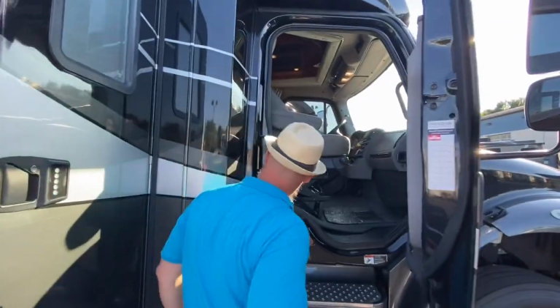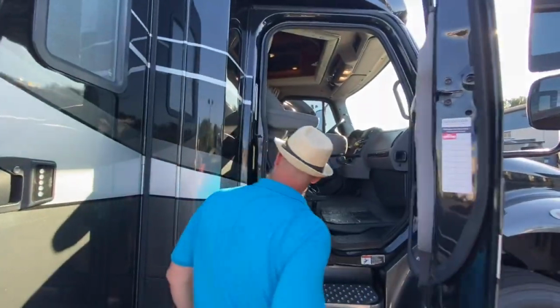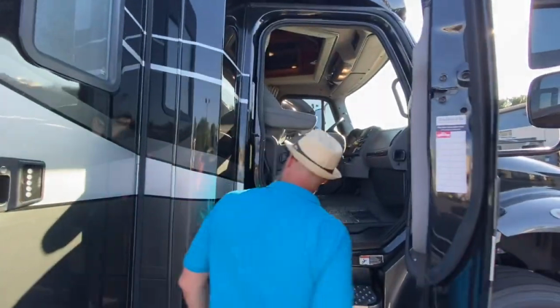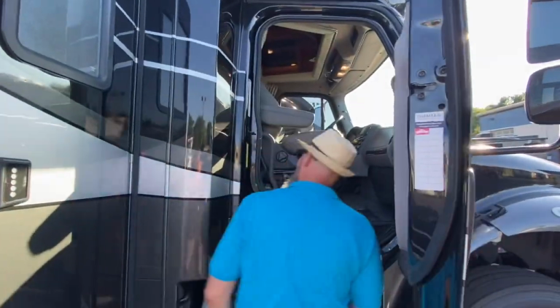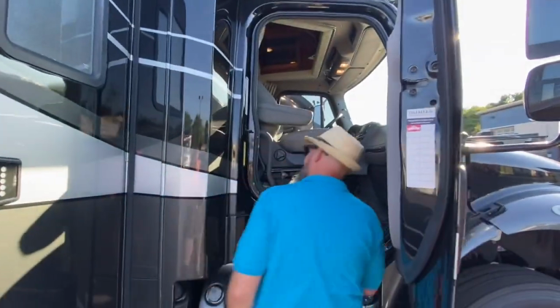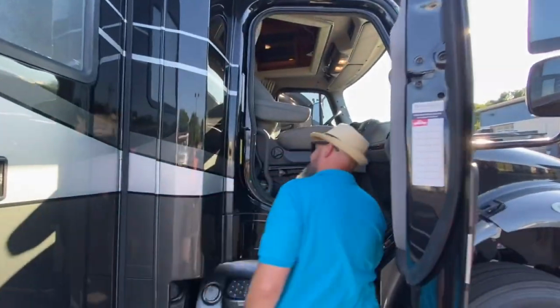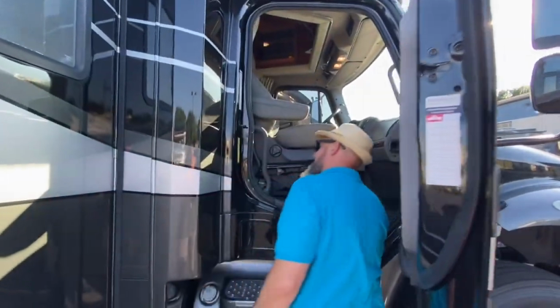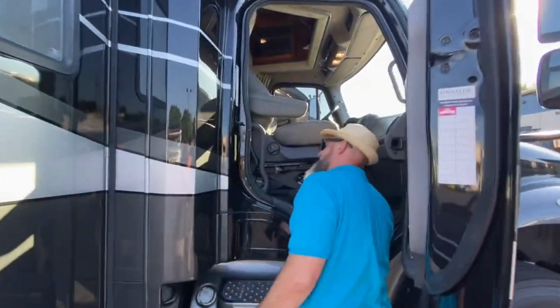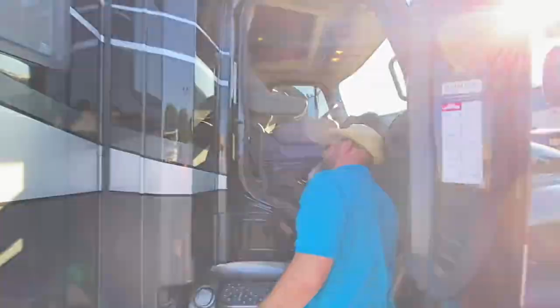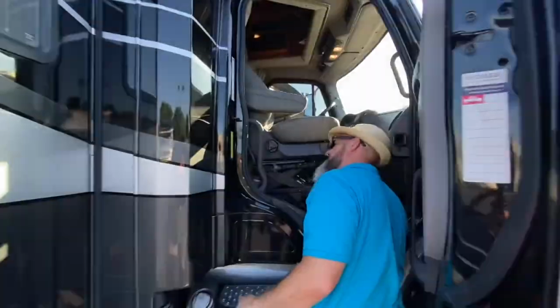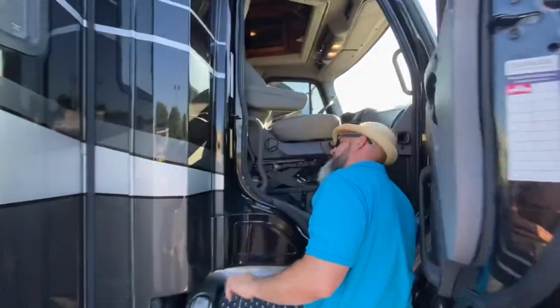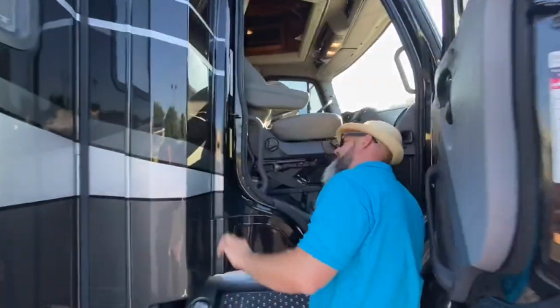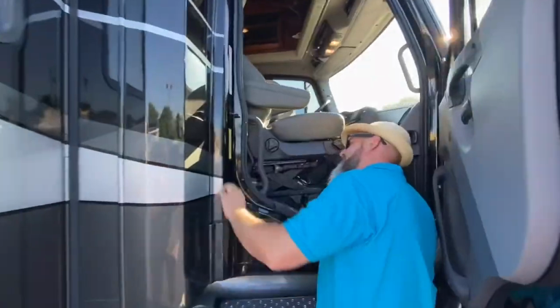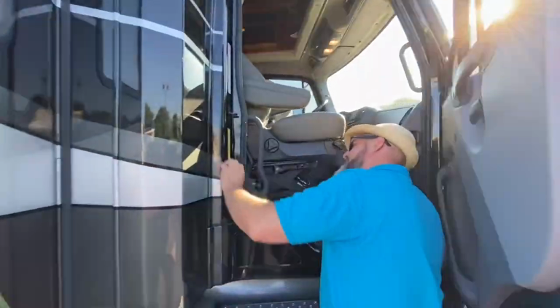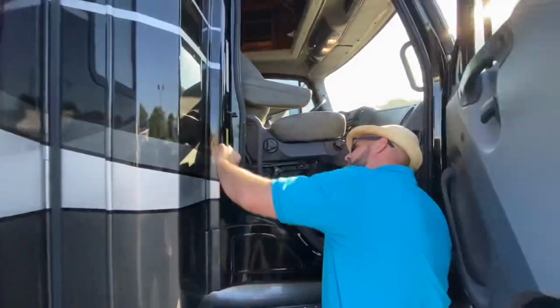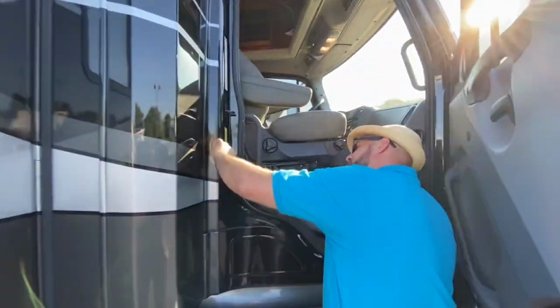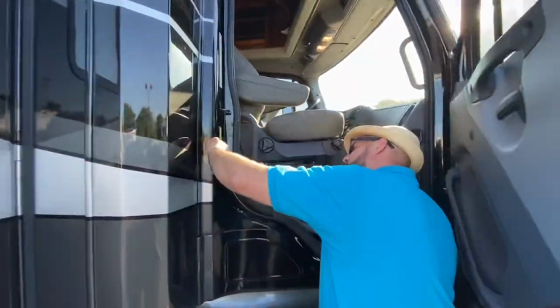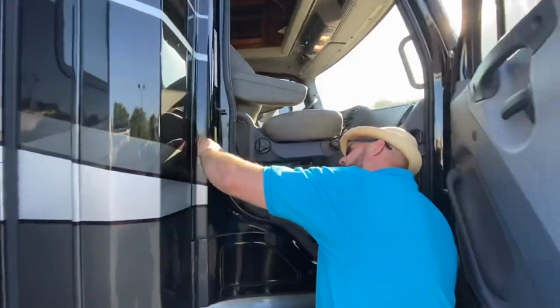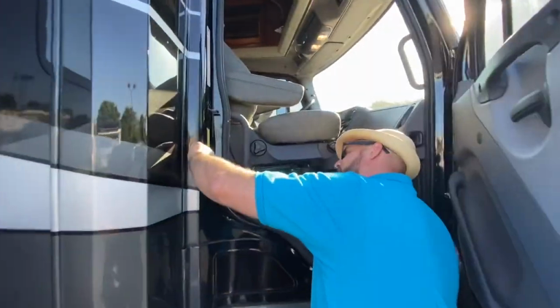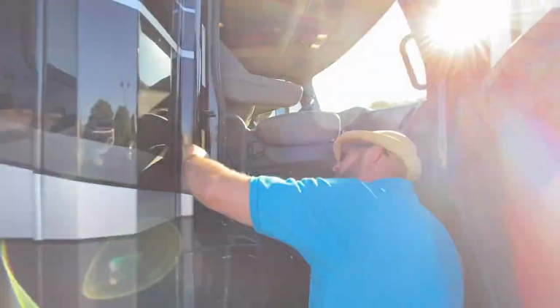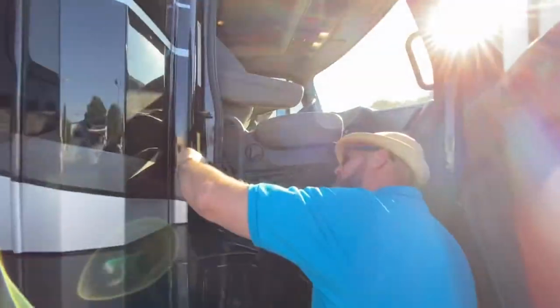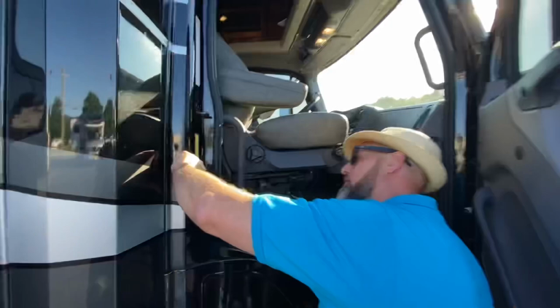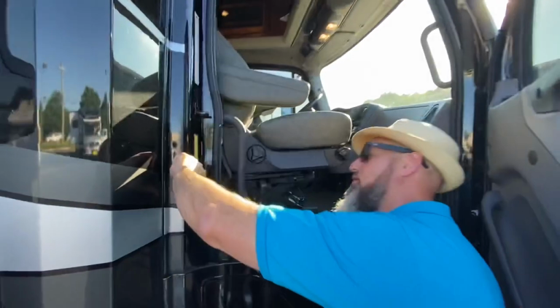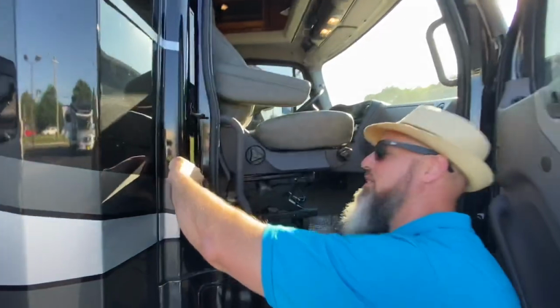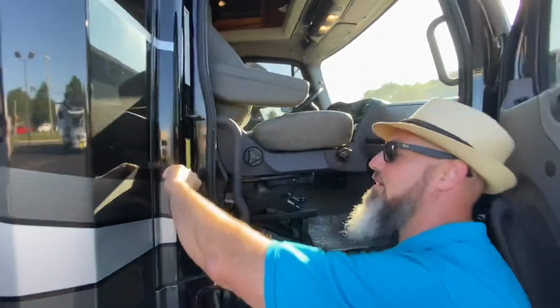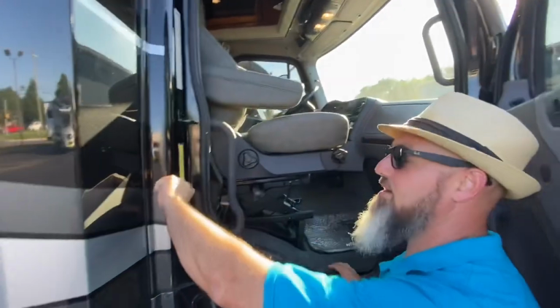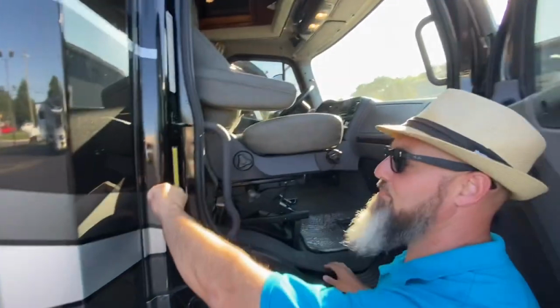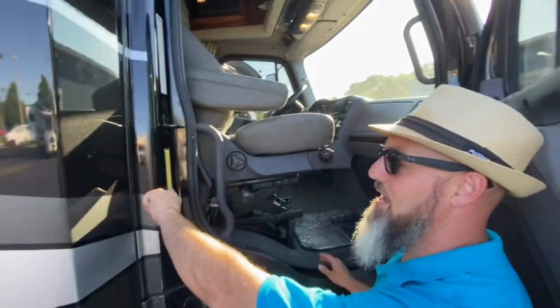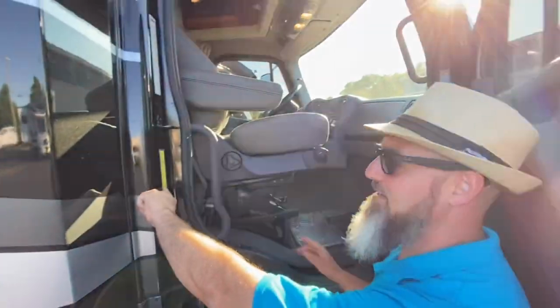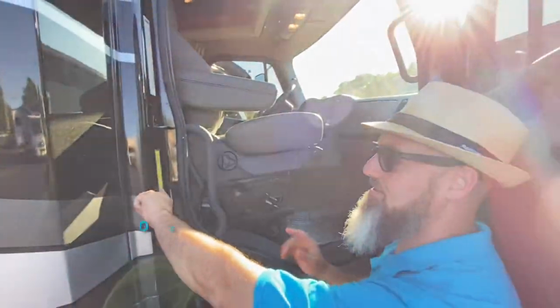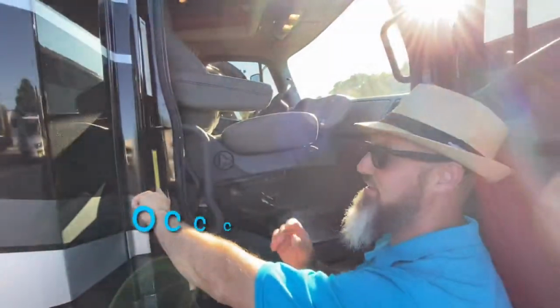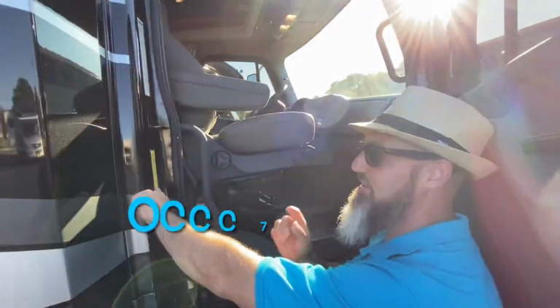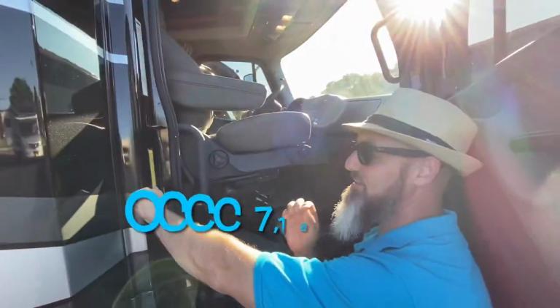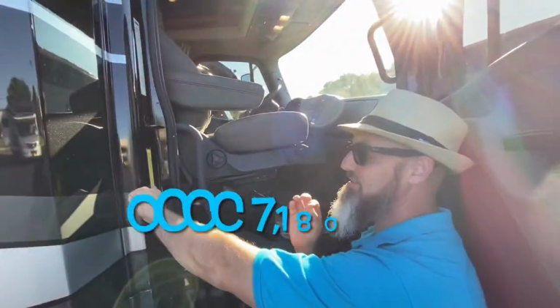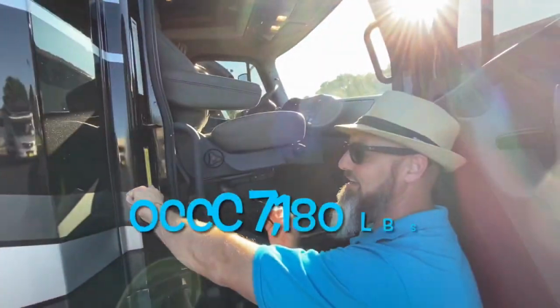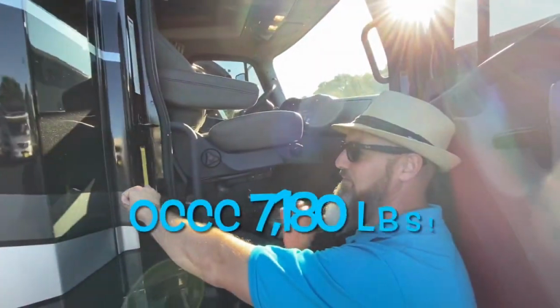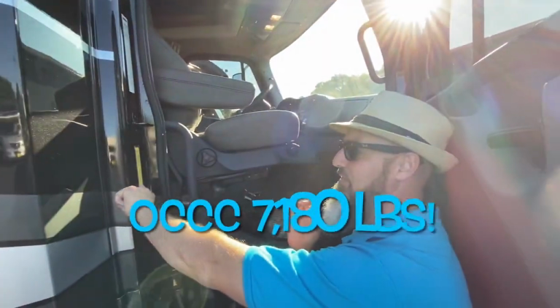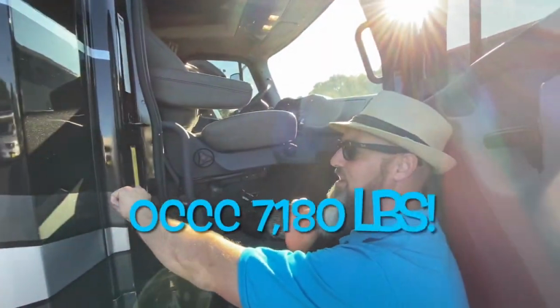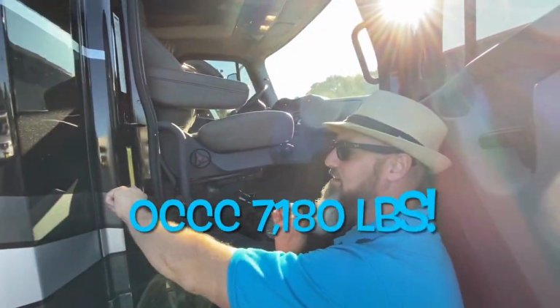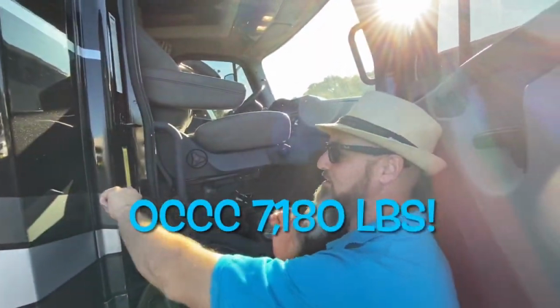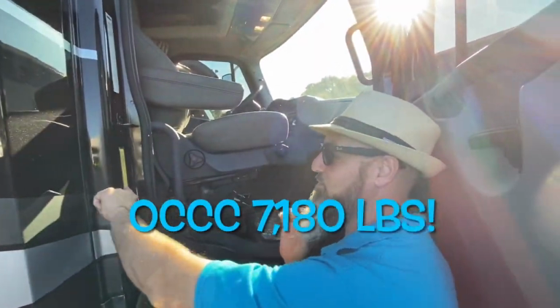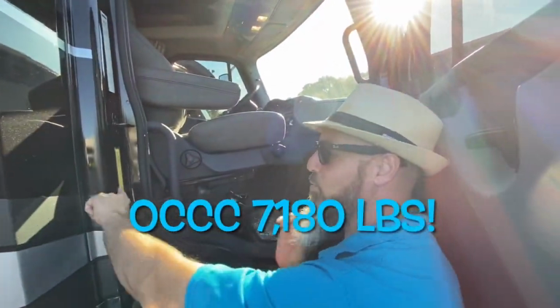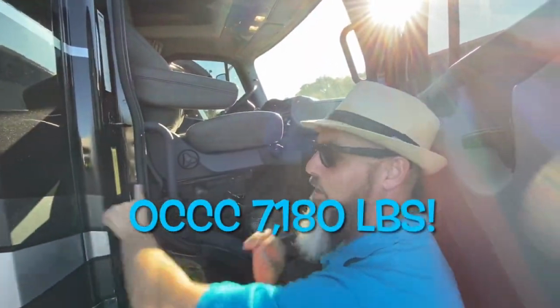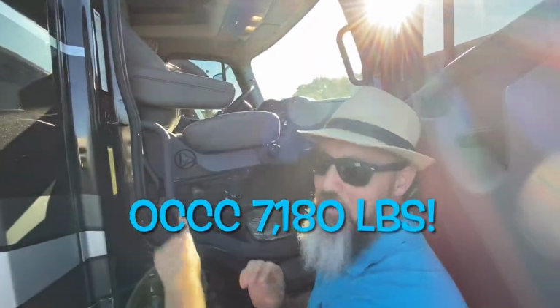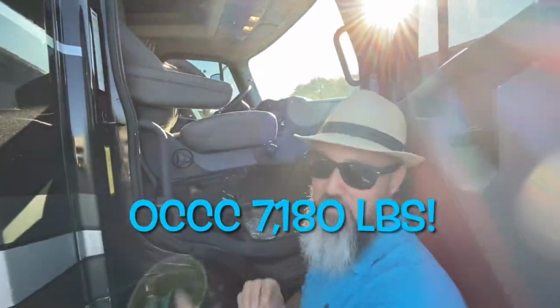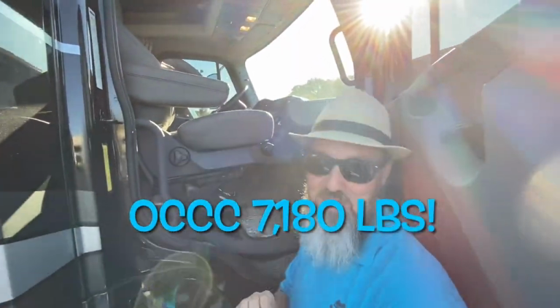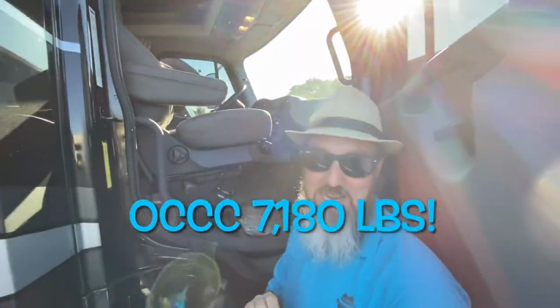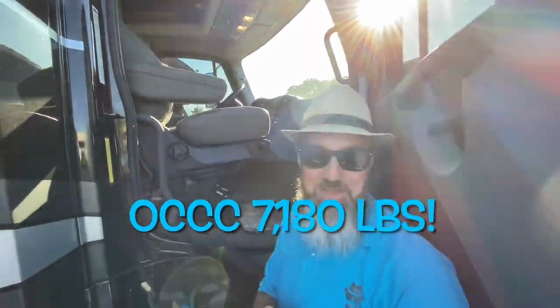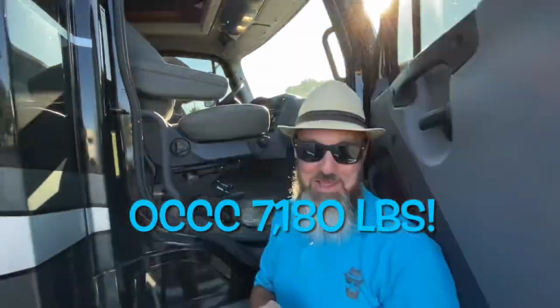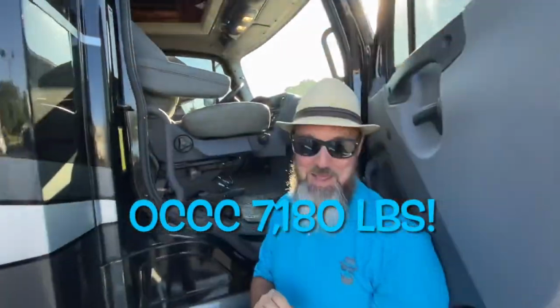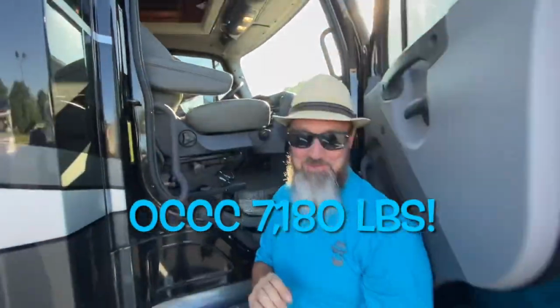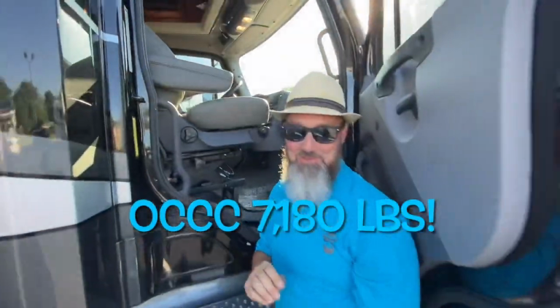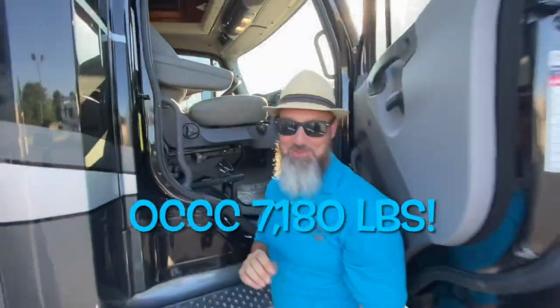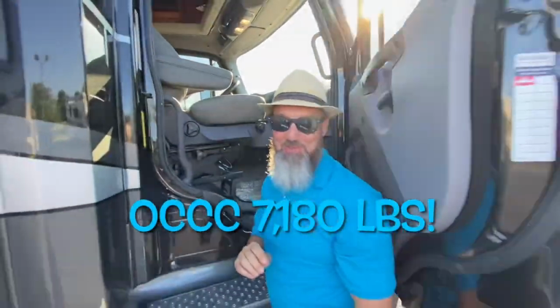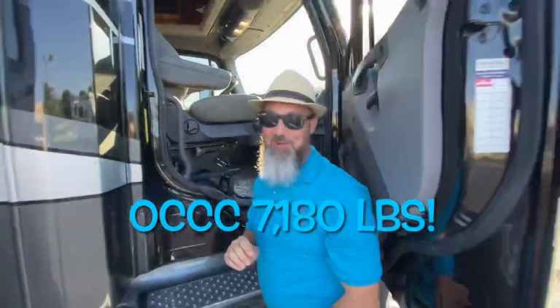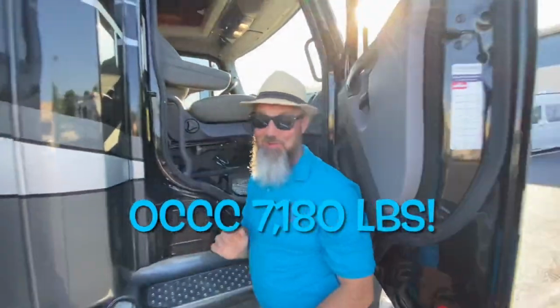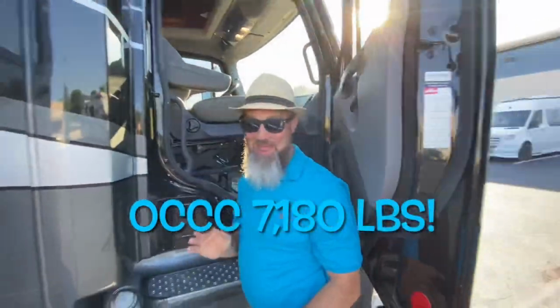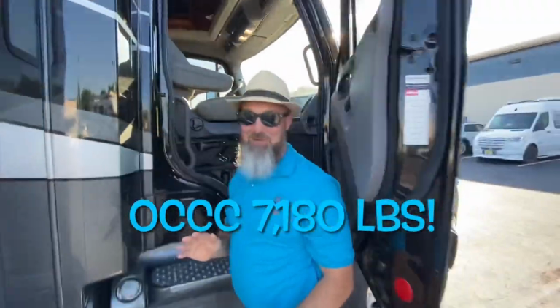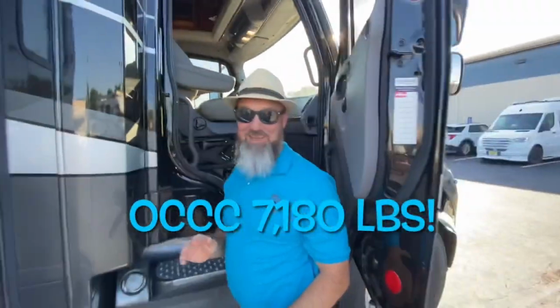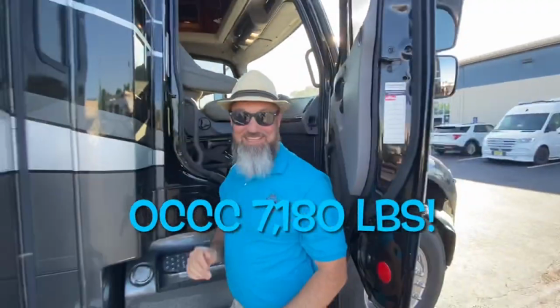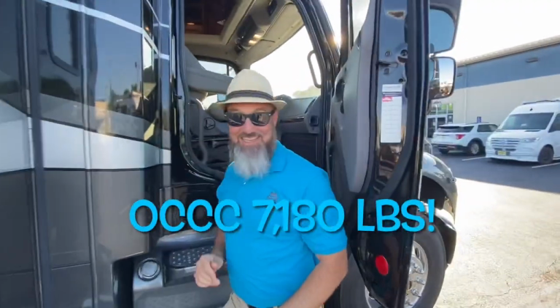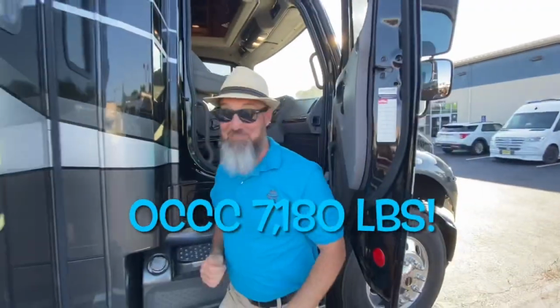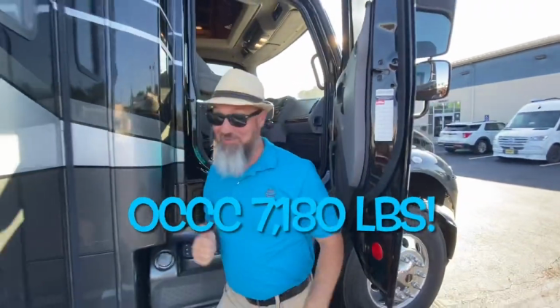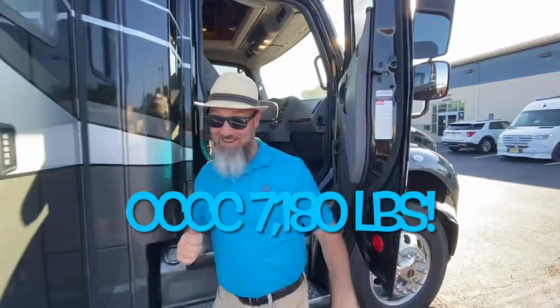Here it is — the cargo carrying capacity is 7,180 pounds. Wow, that's great.